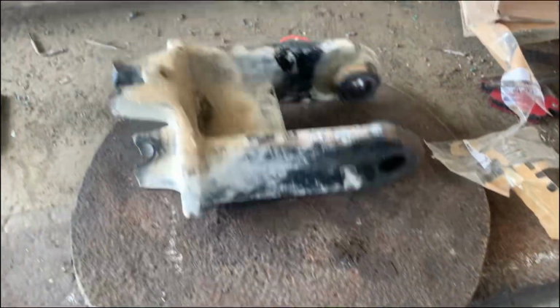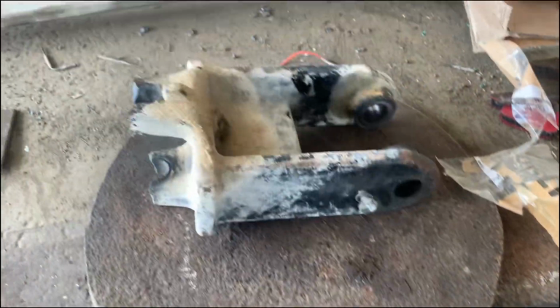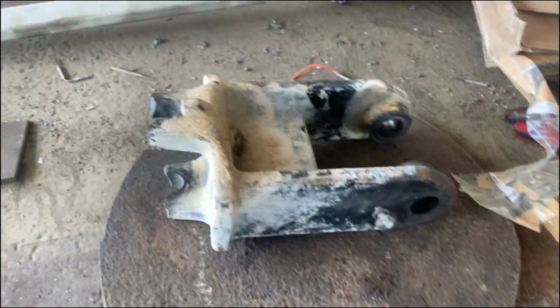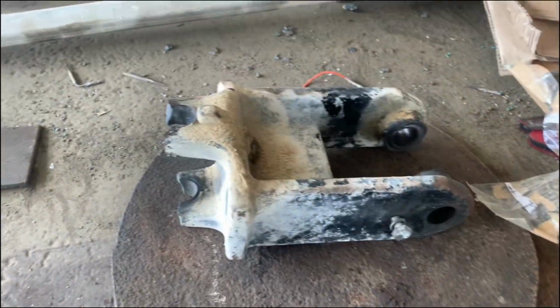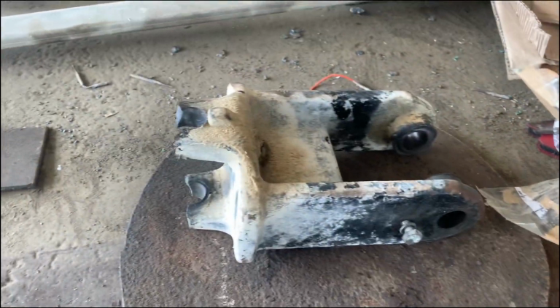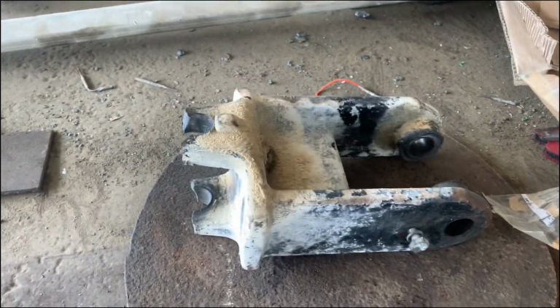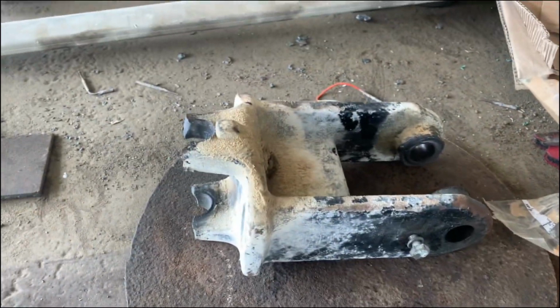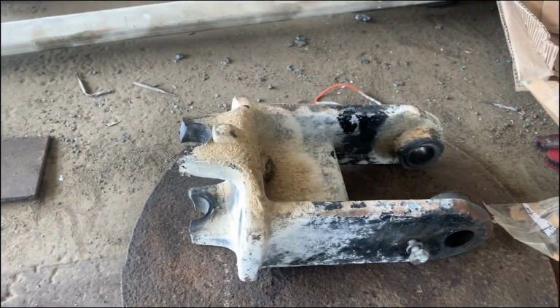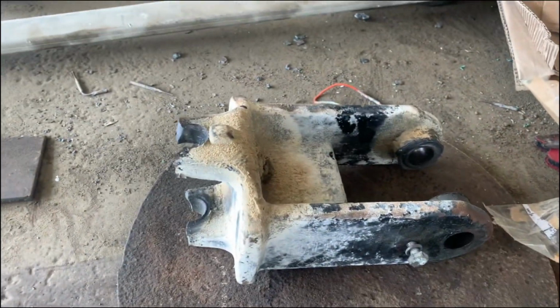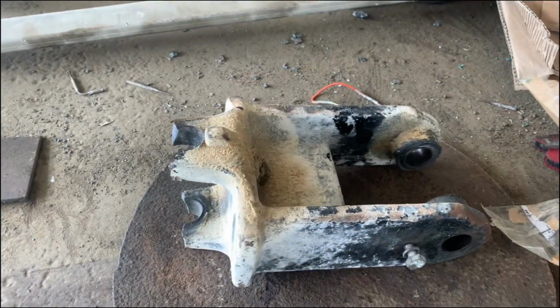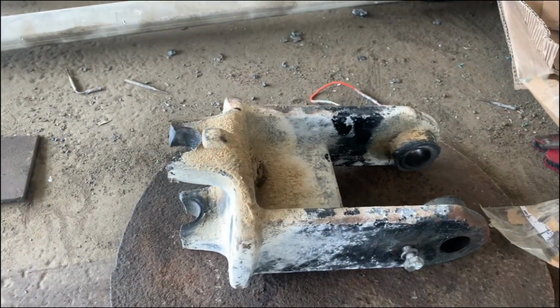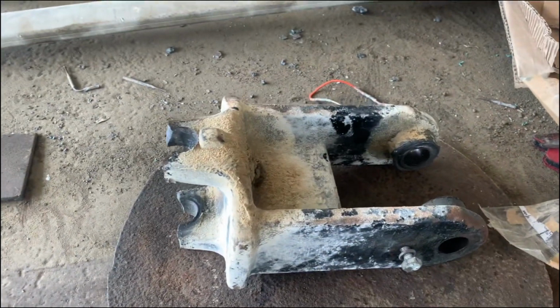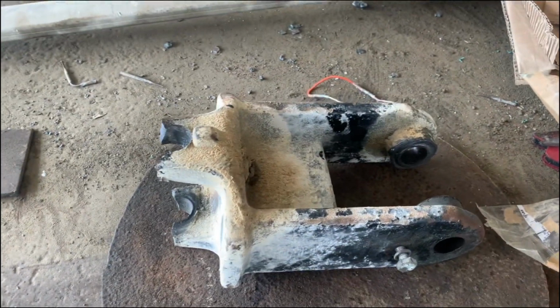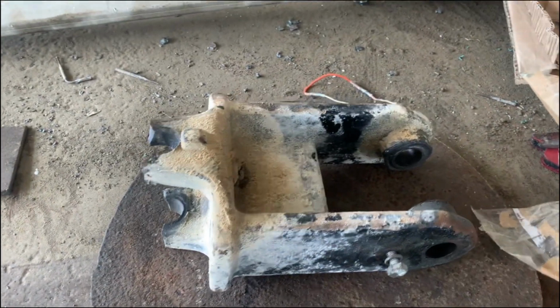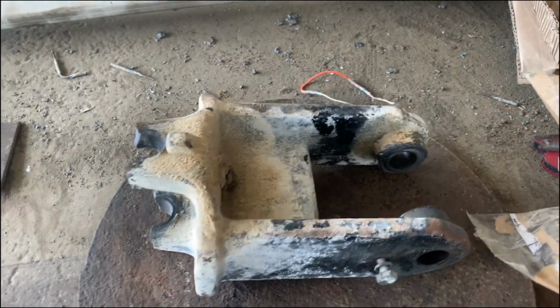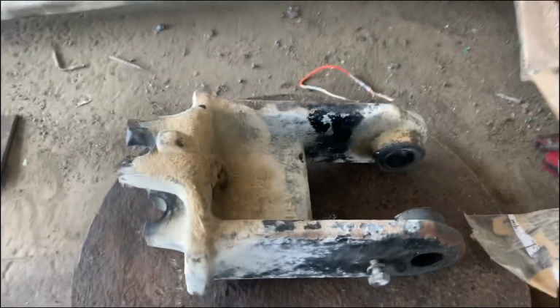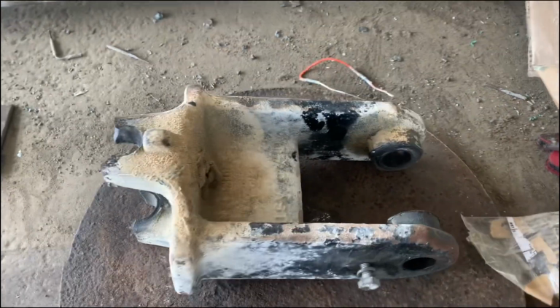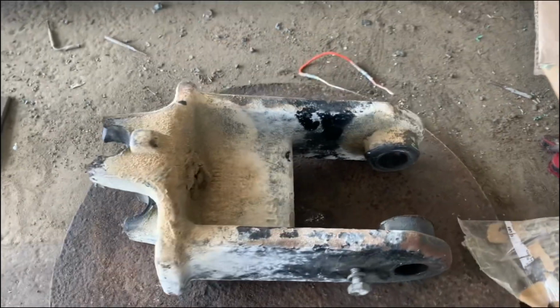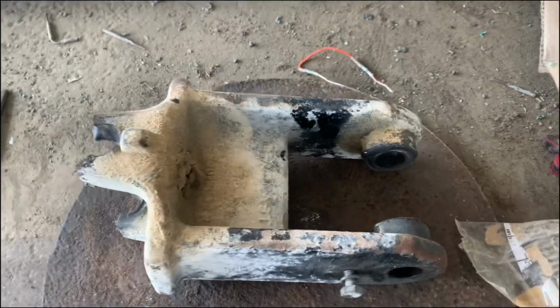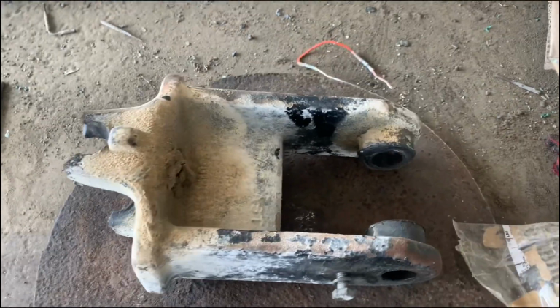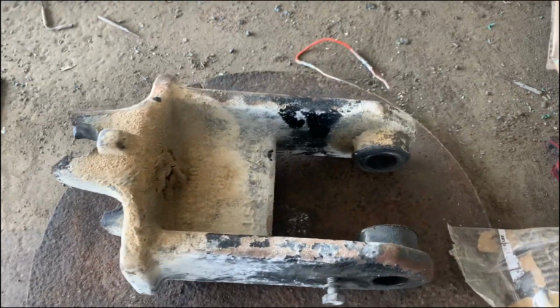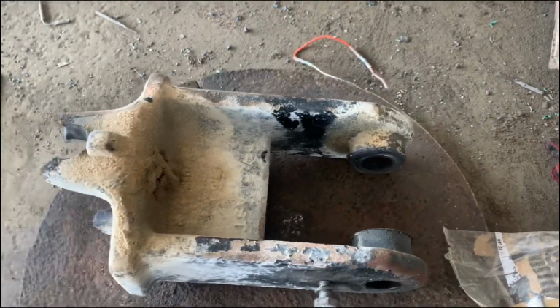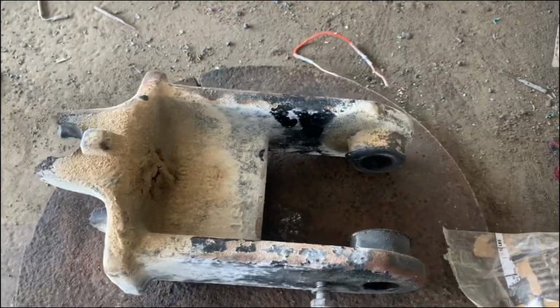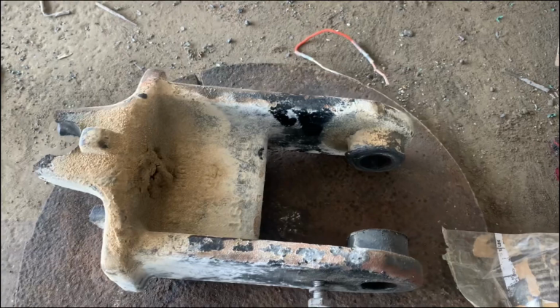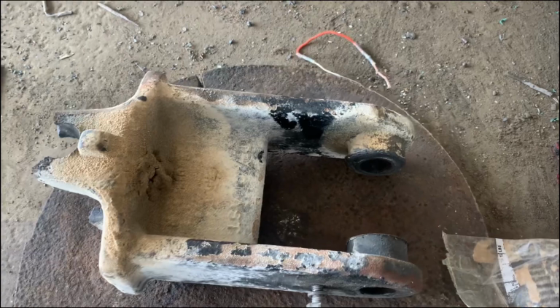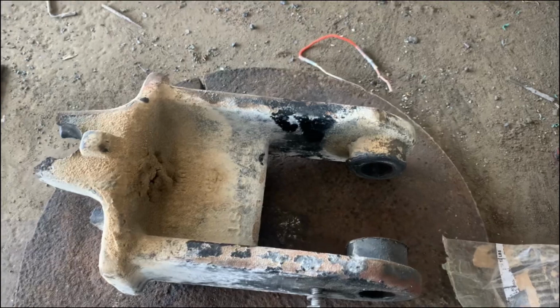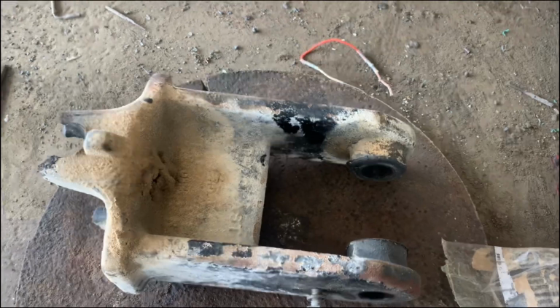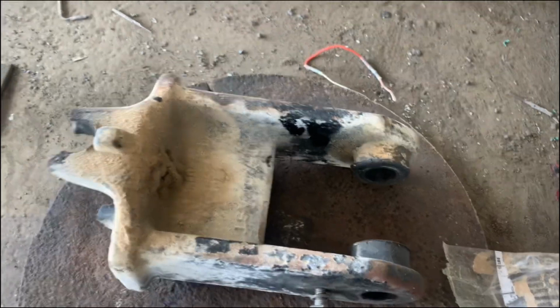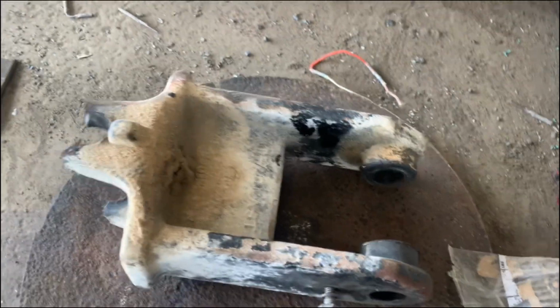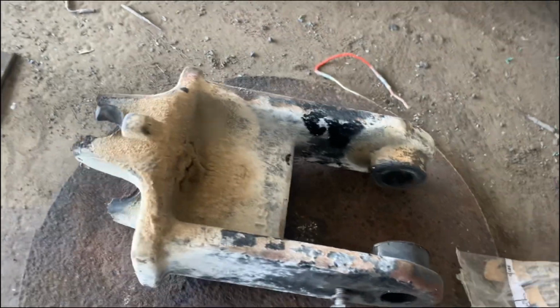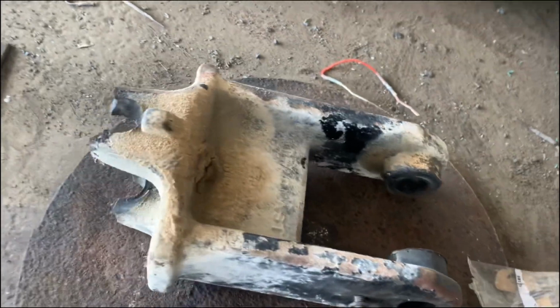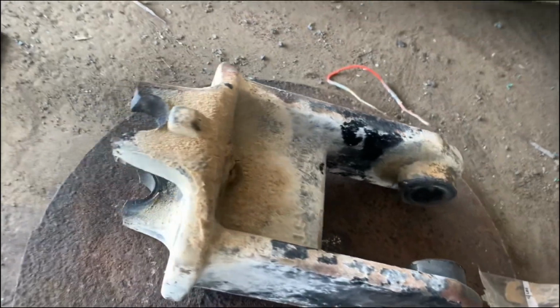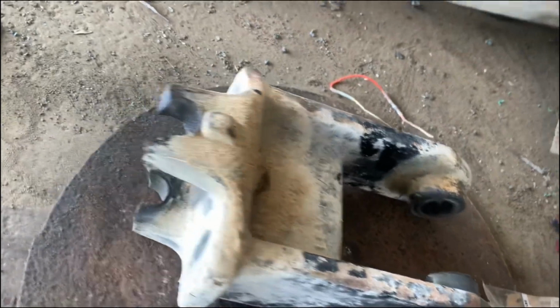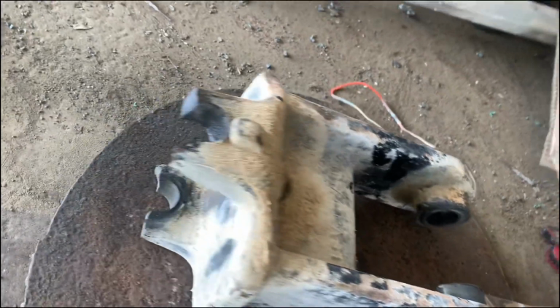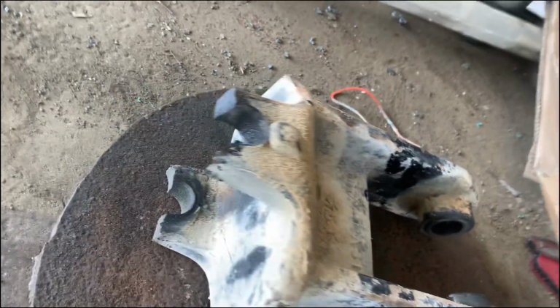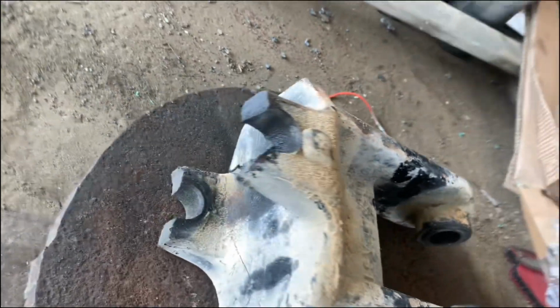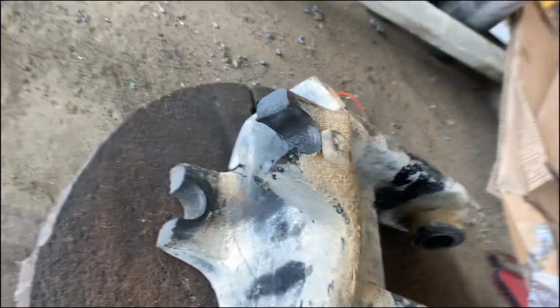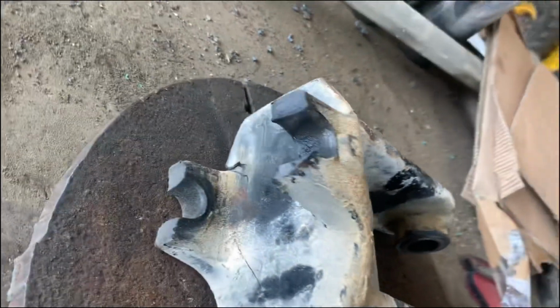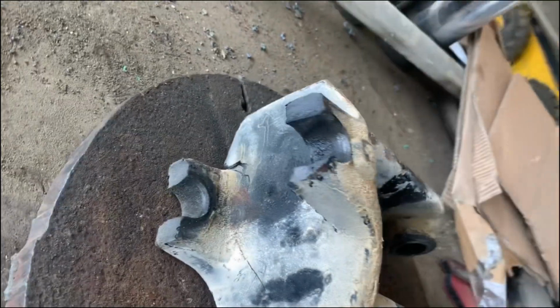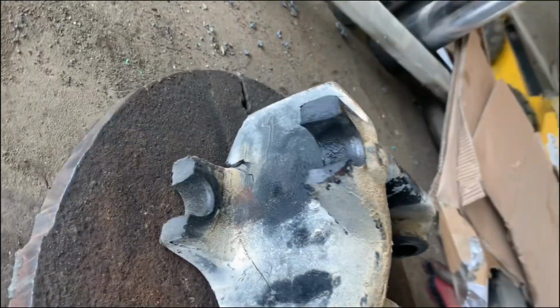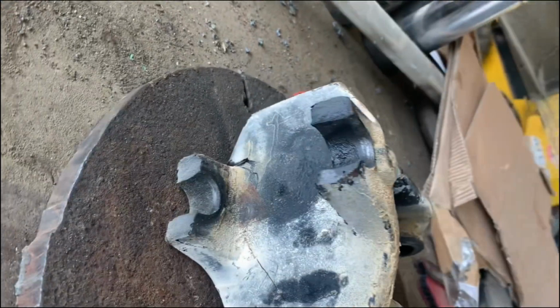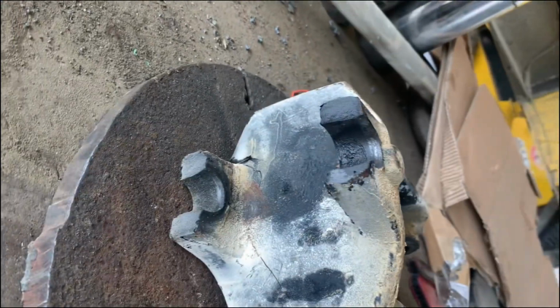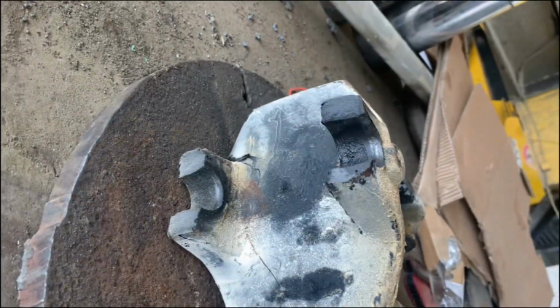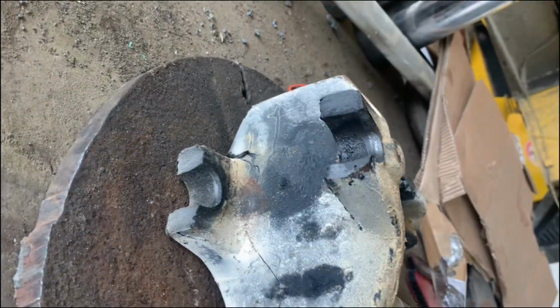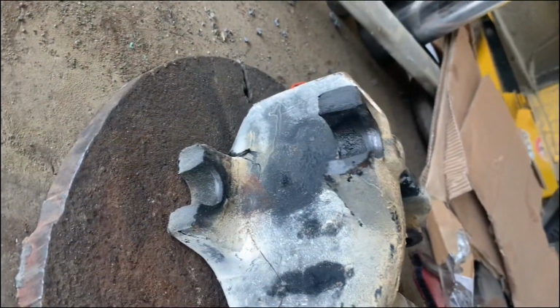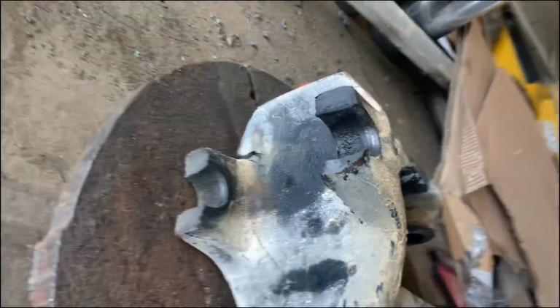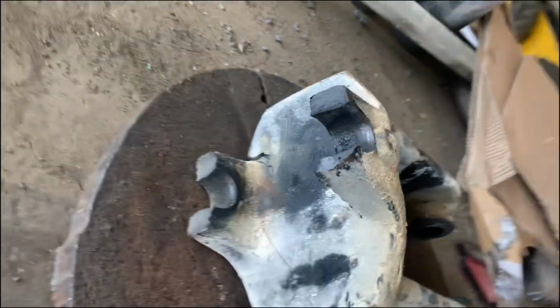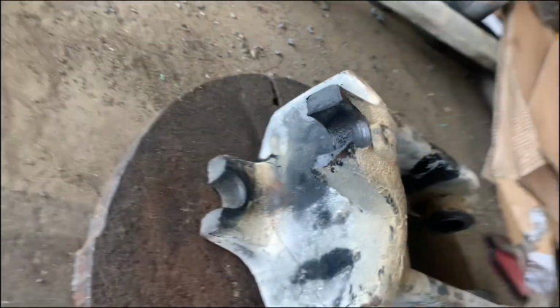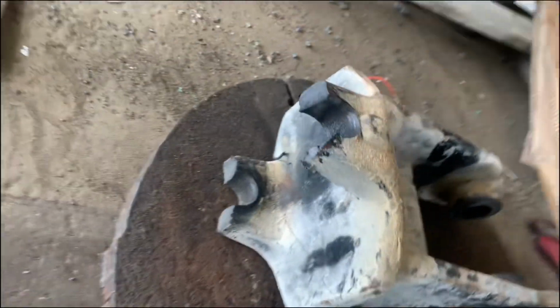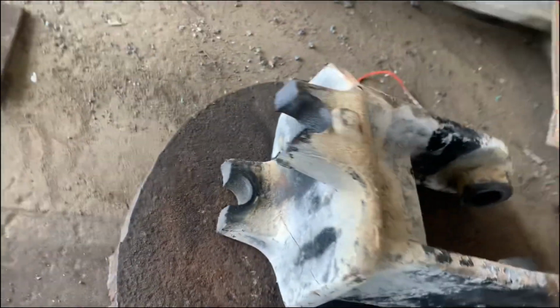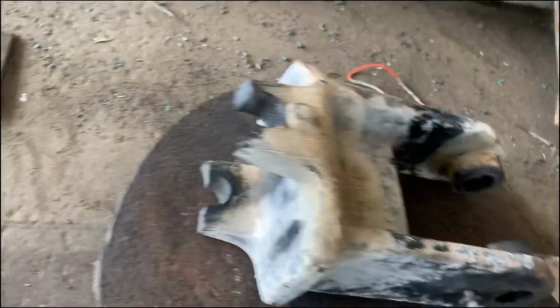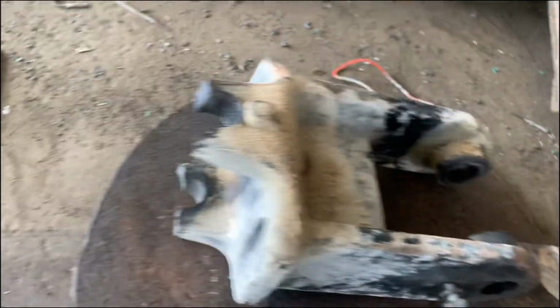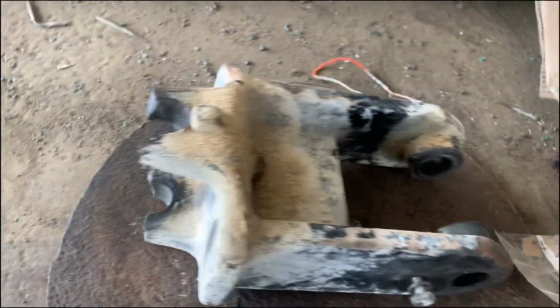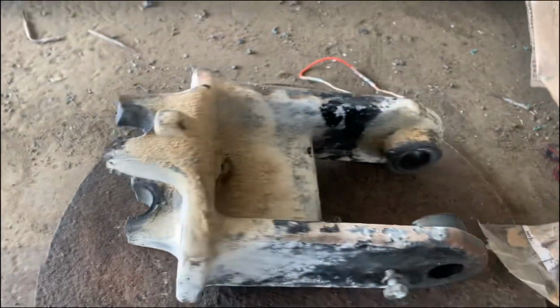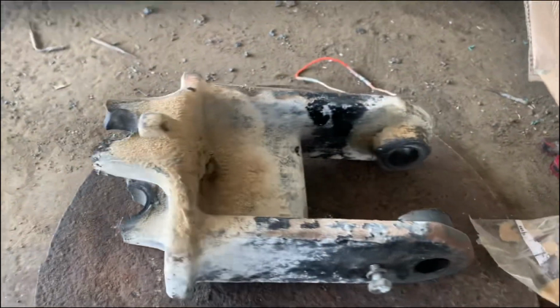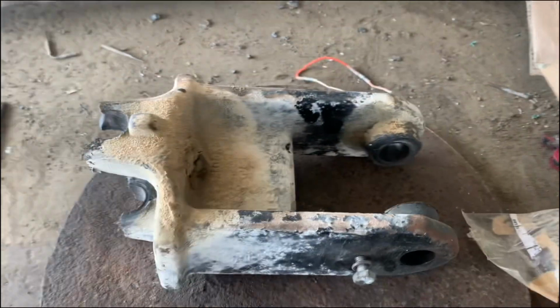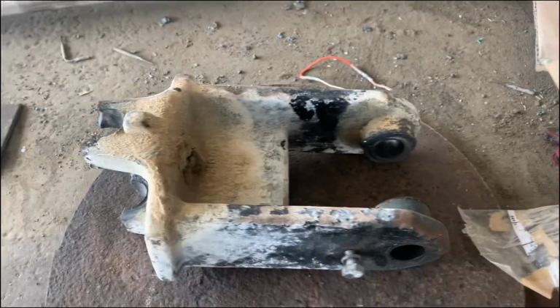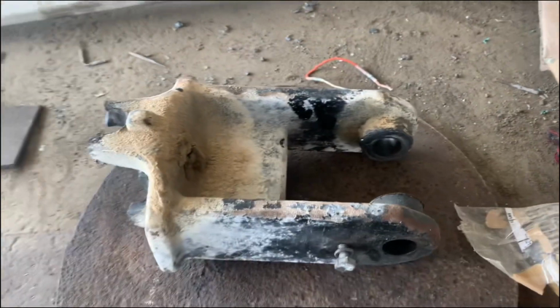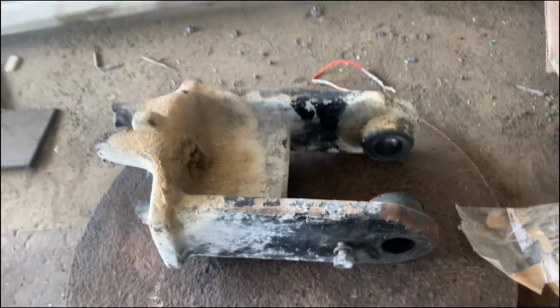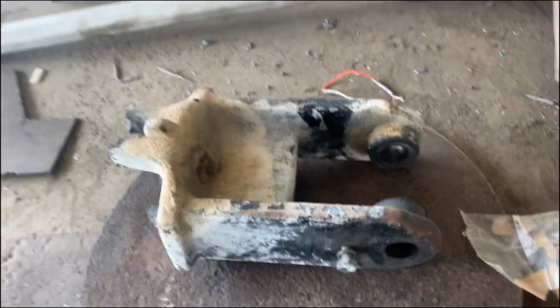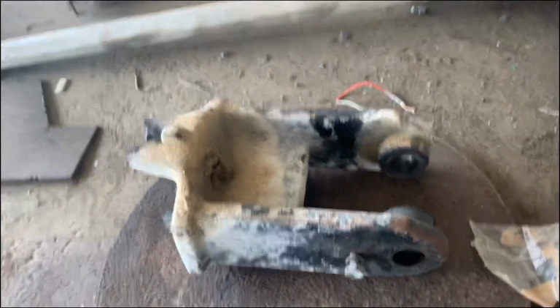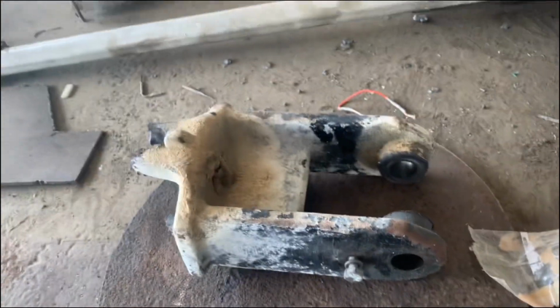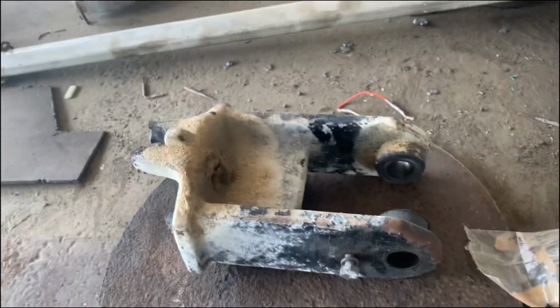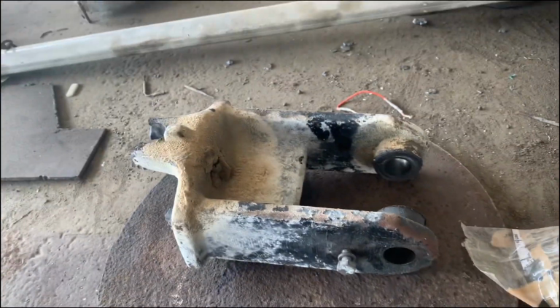This cast iron piece is going to be difficult to repair, so I'm not going to hesitate and make a new one out of mild steel.